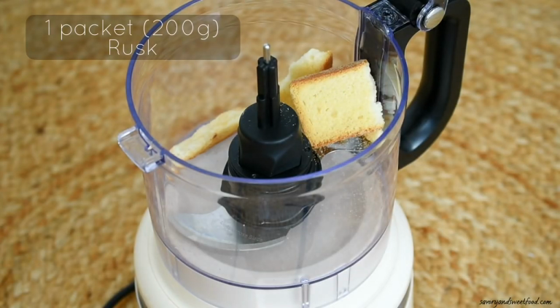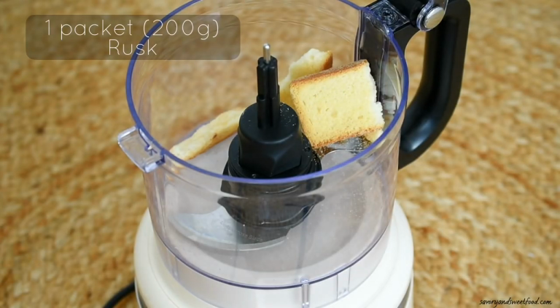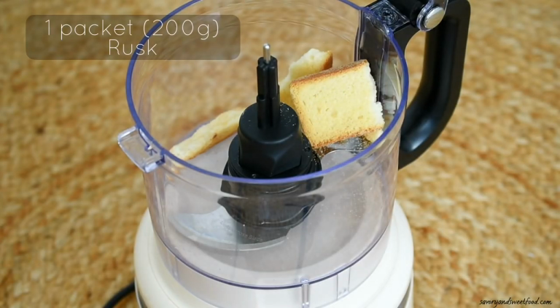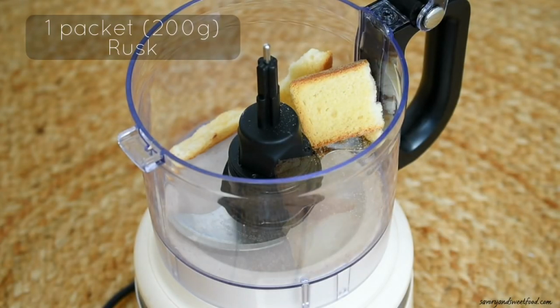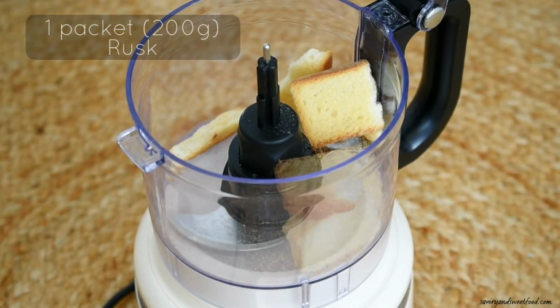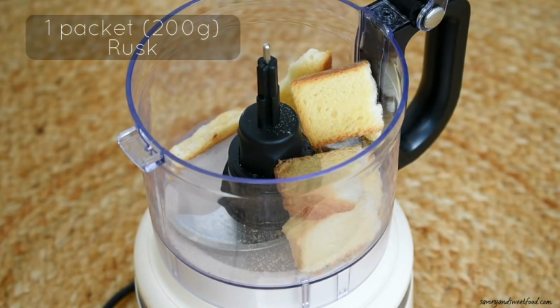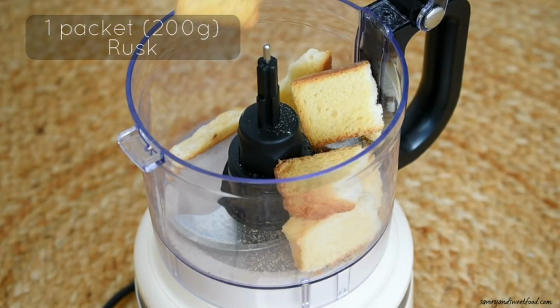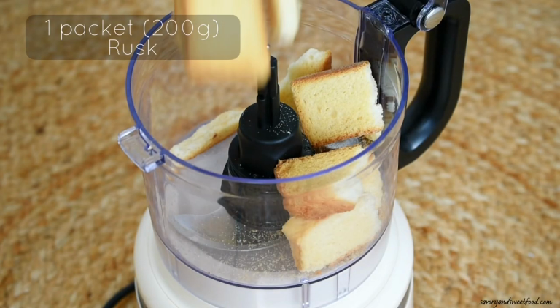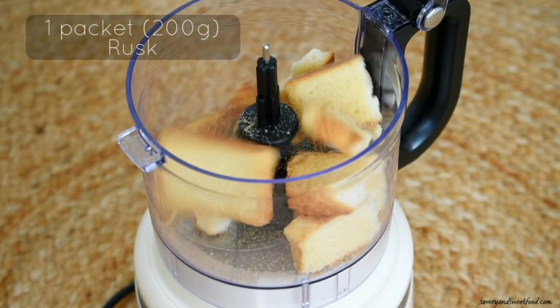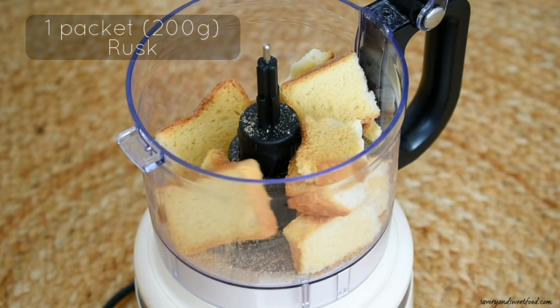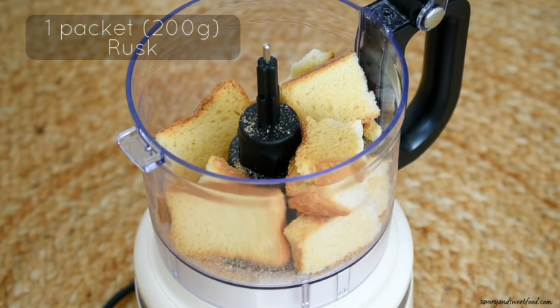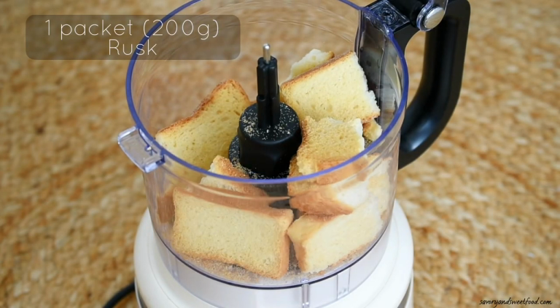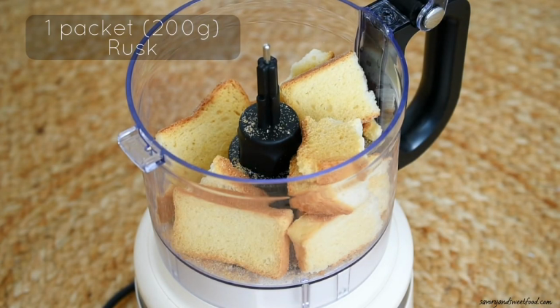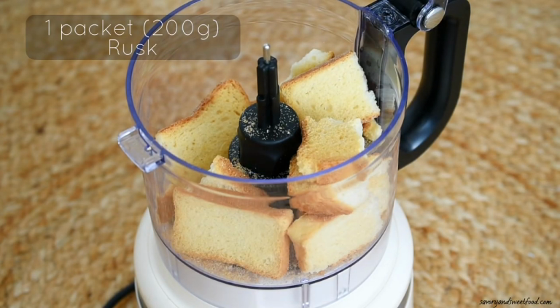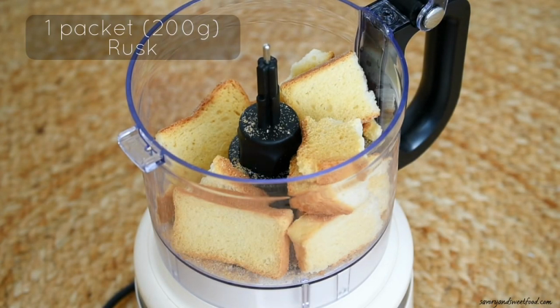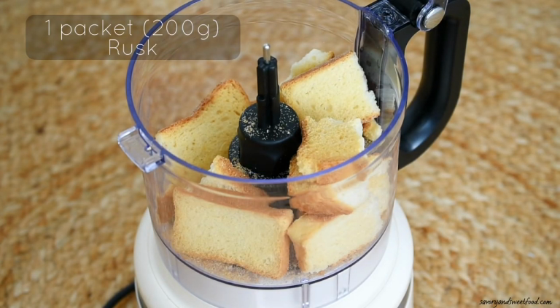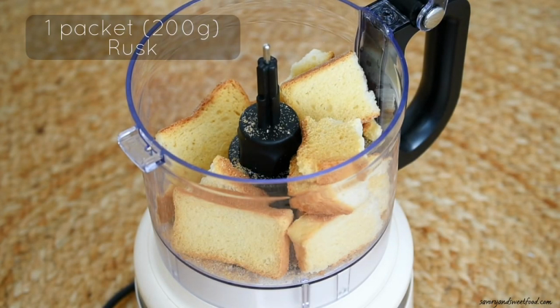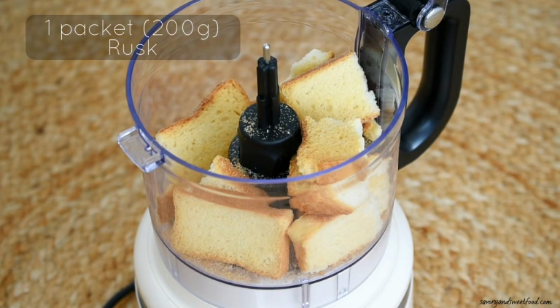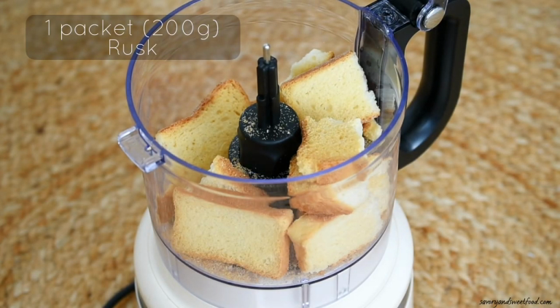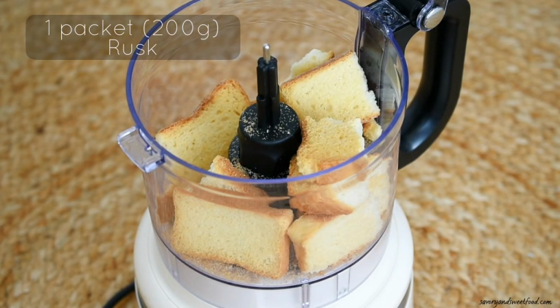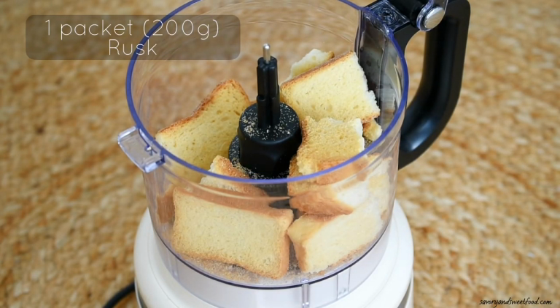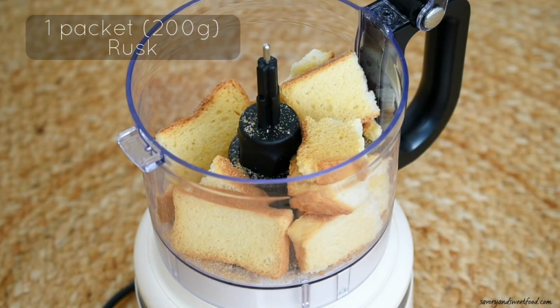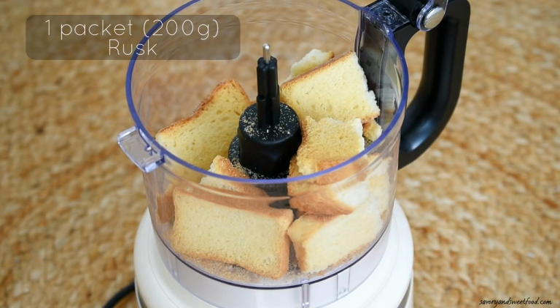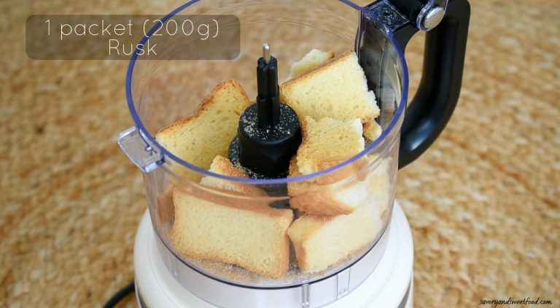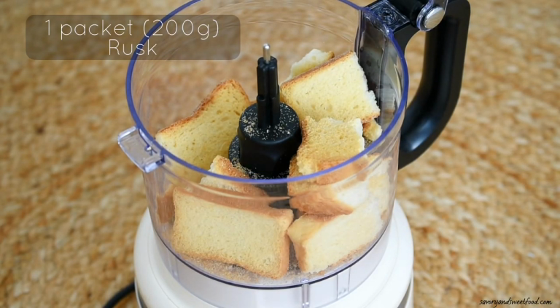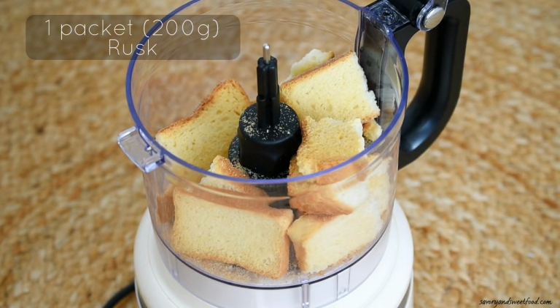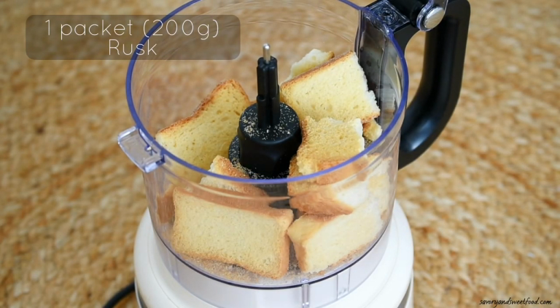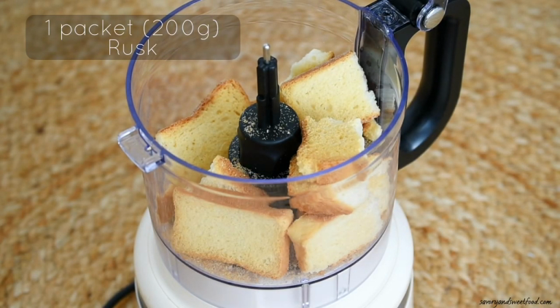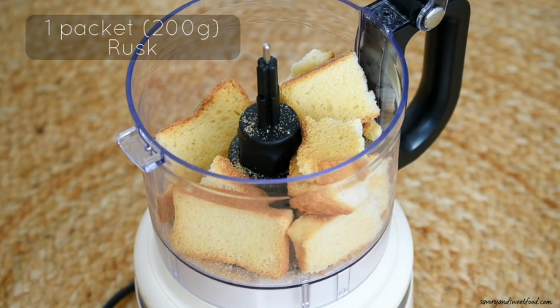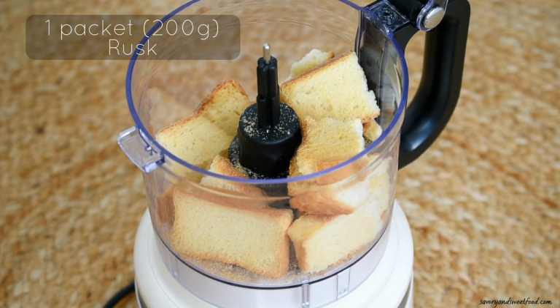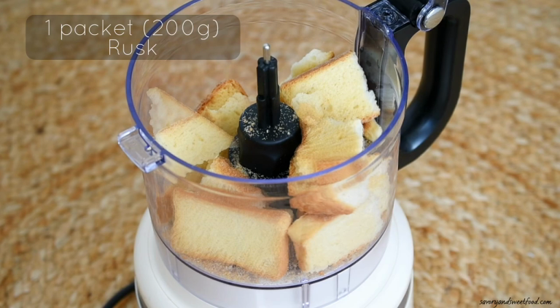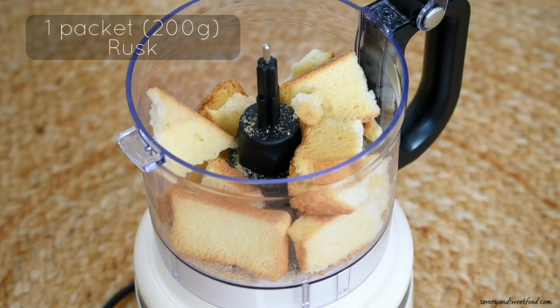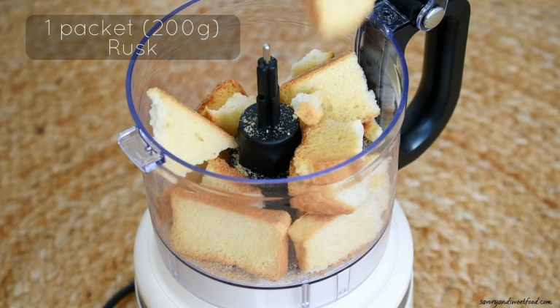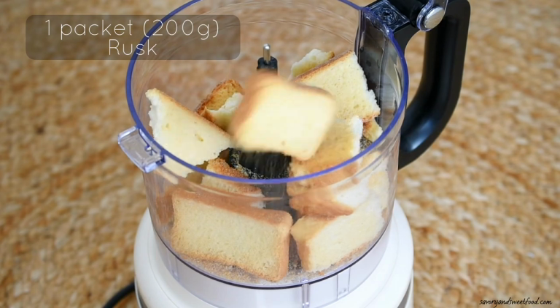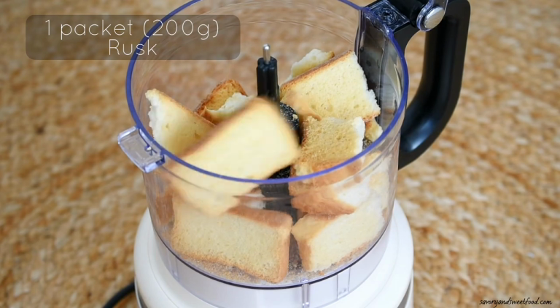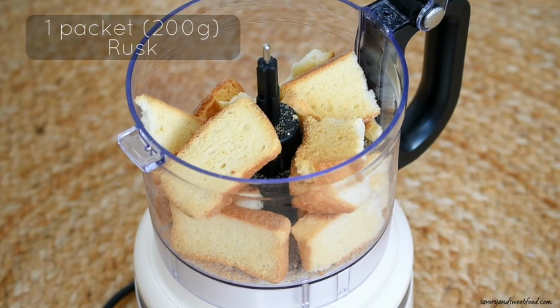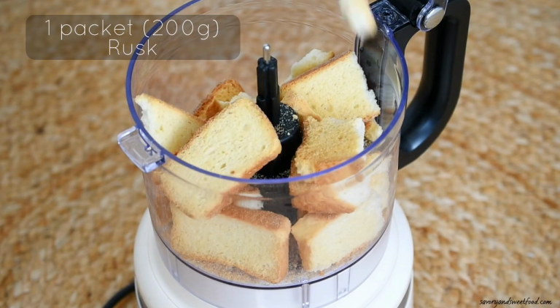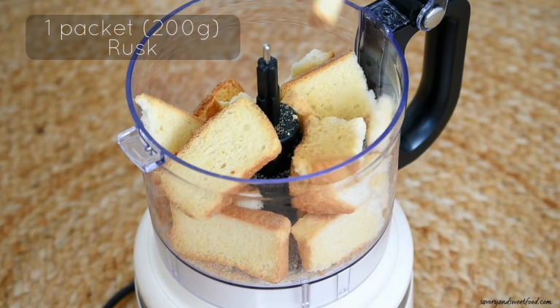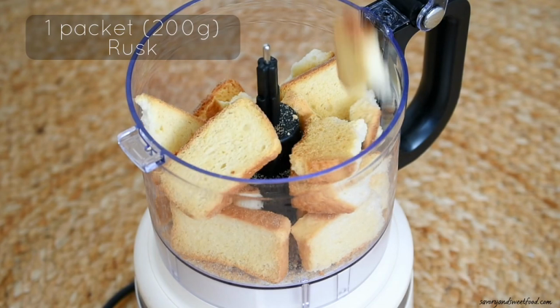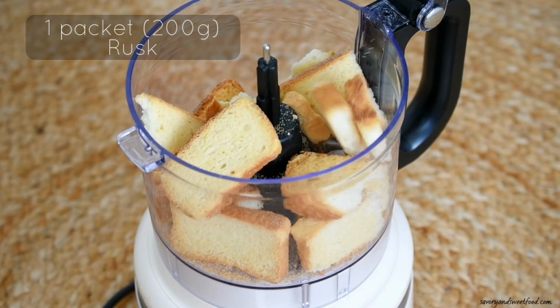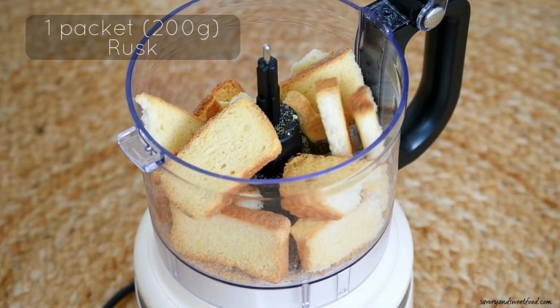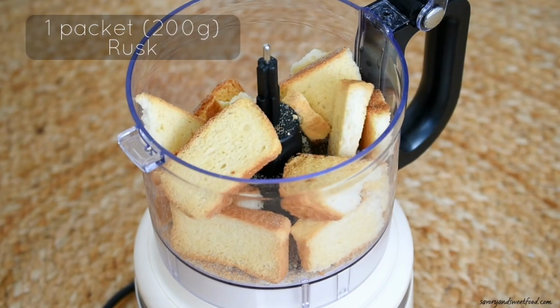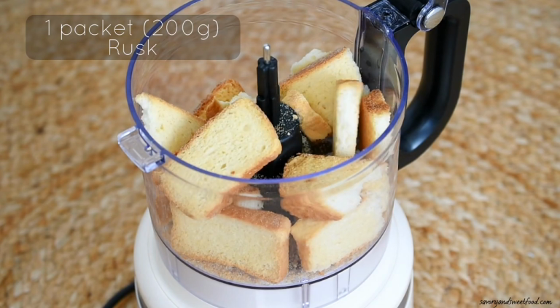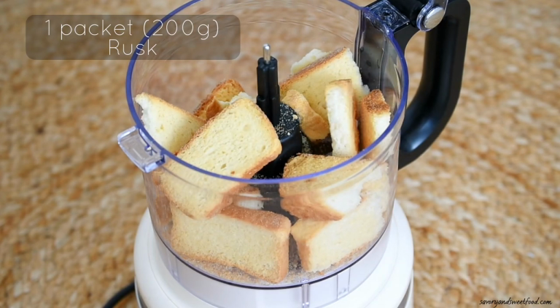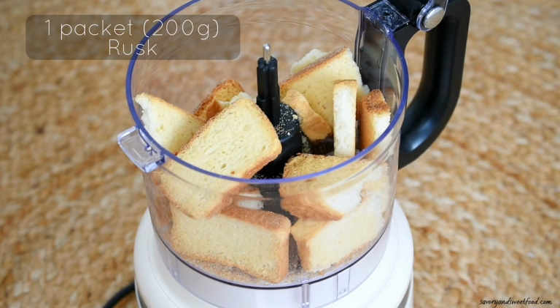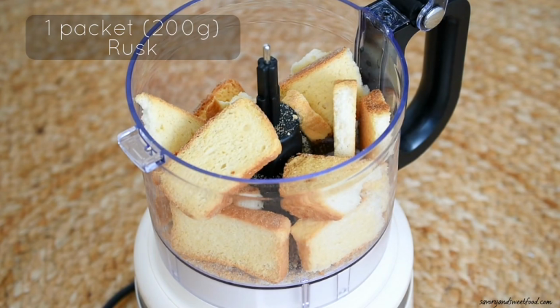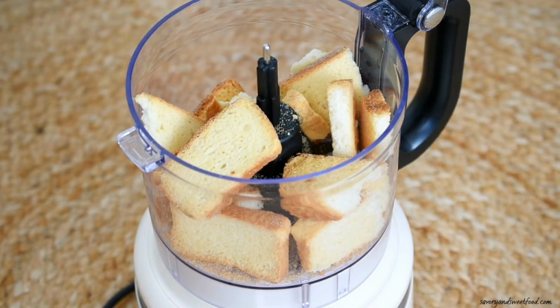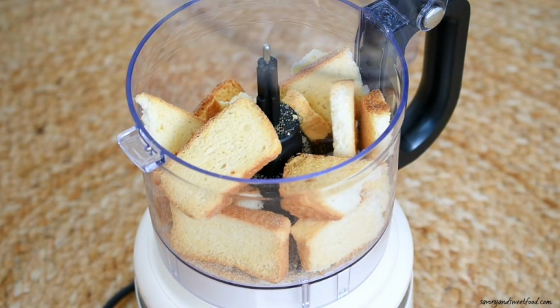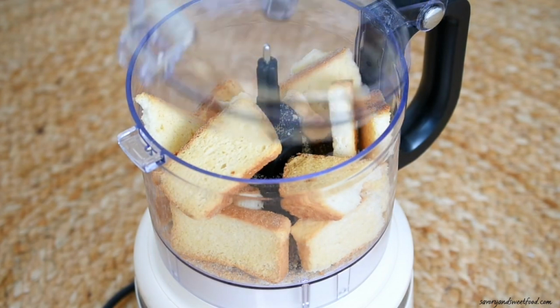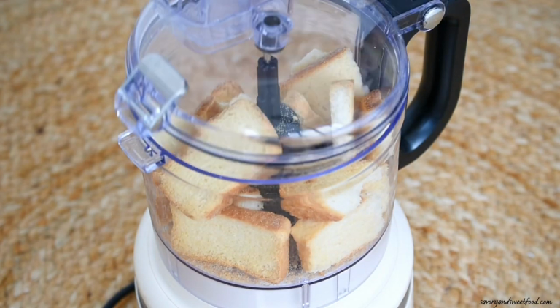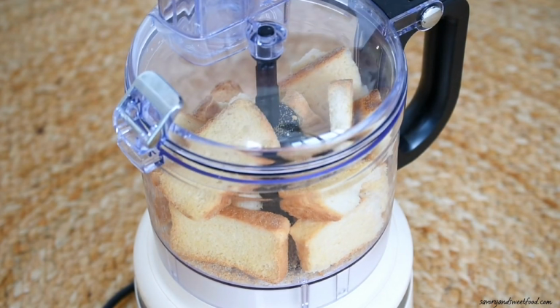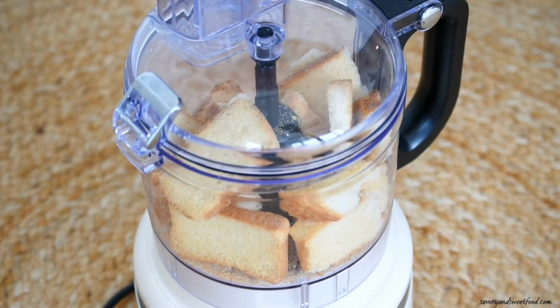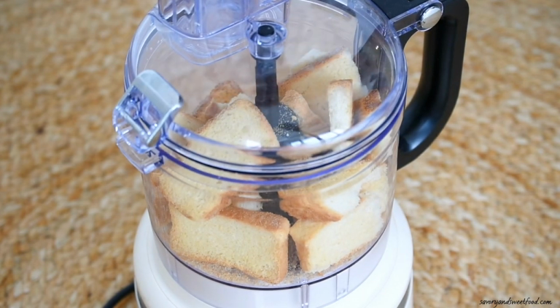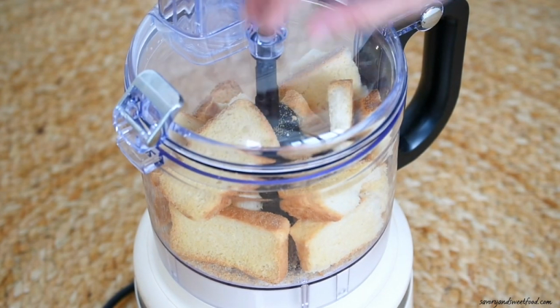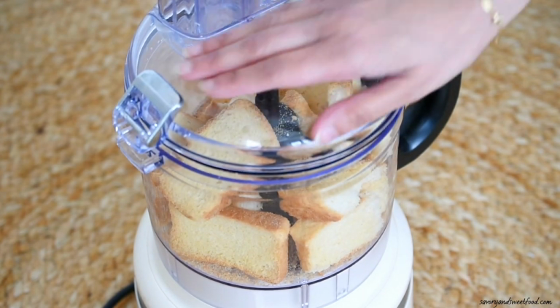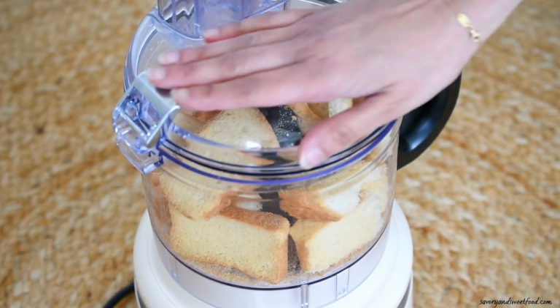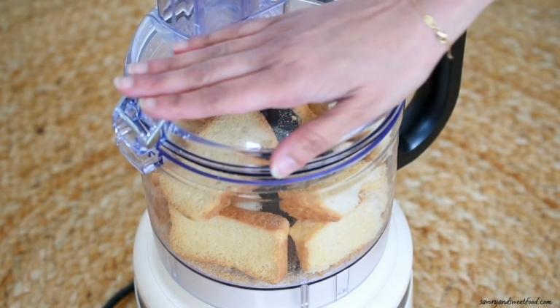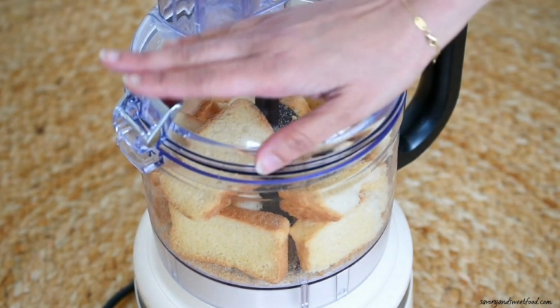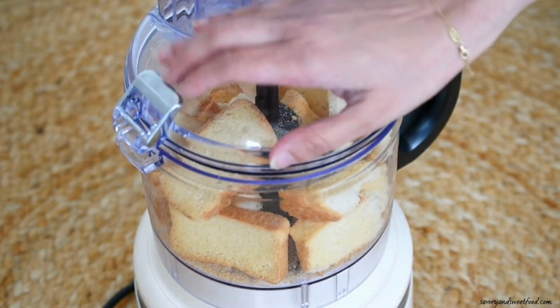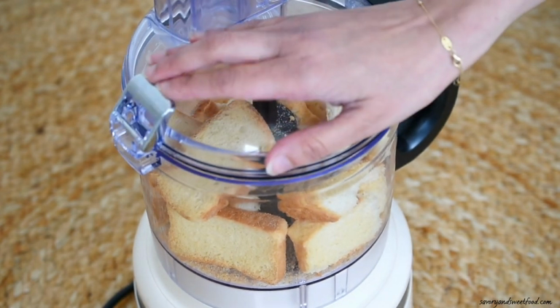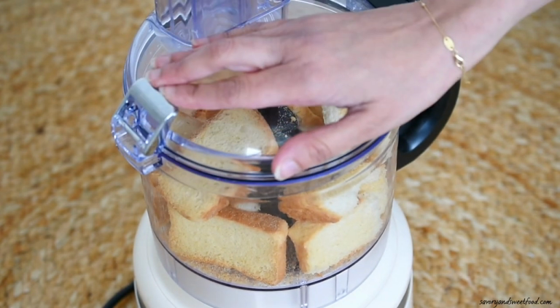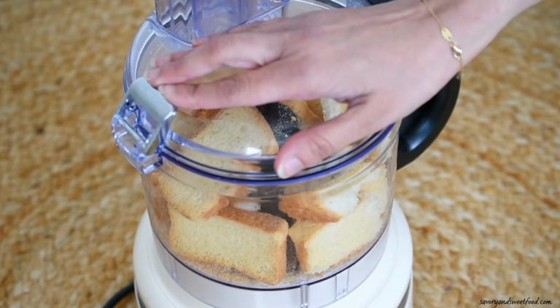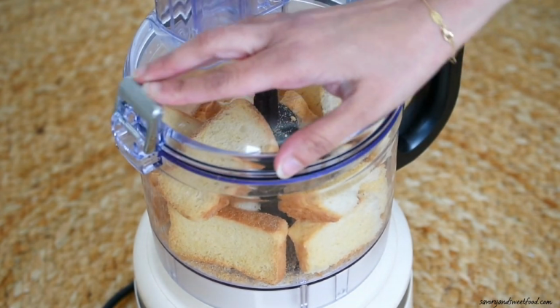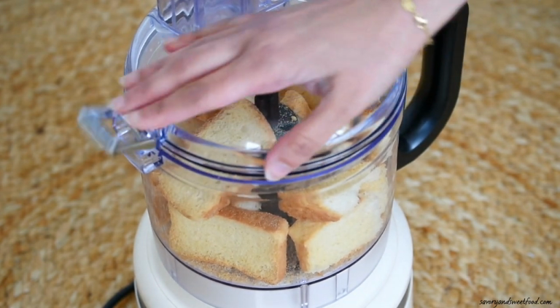To make this, in a food processor or a chopper, add rusk and powder it. You can use any type of rusk that you like.